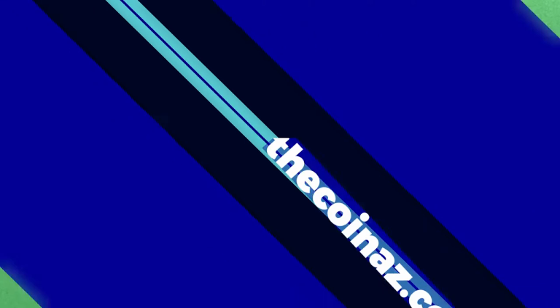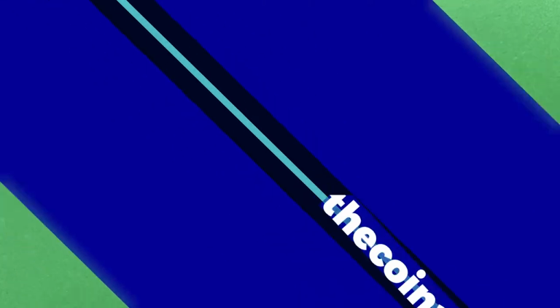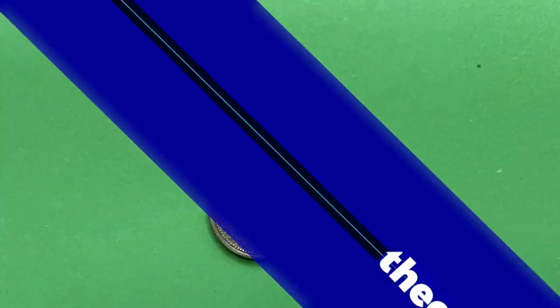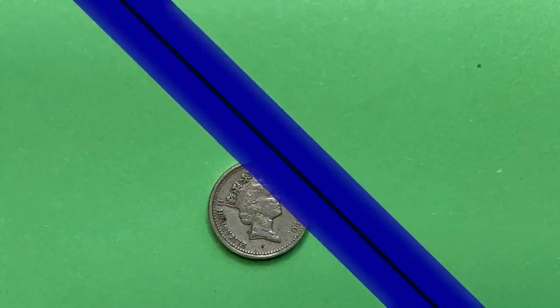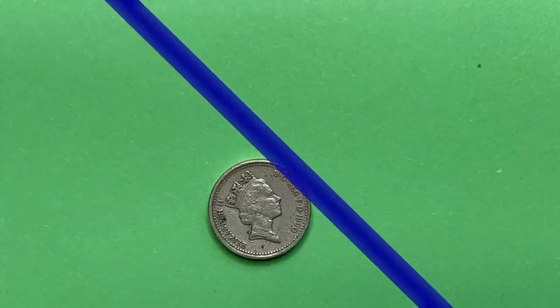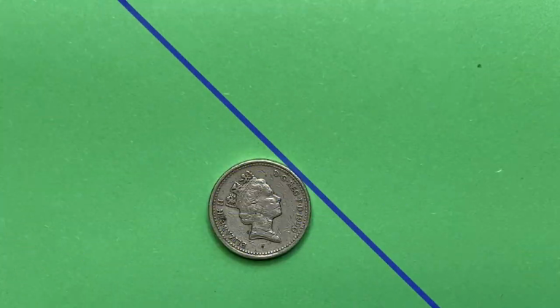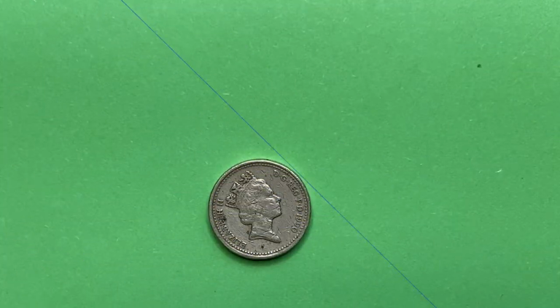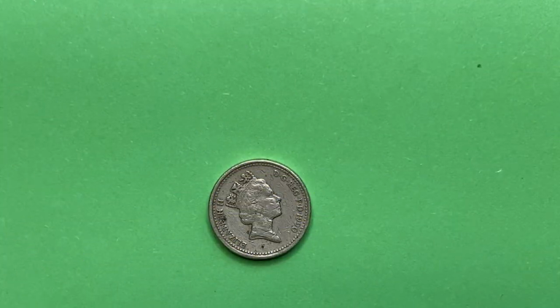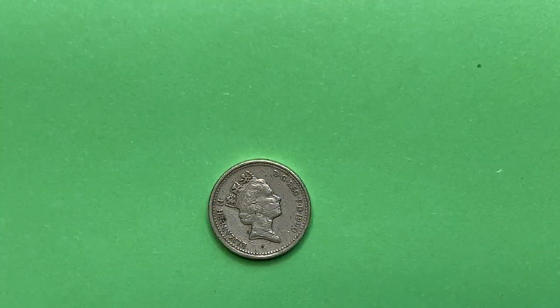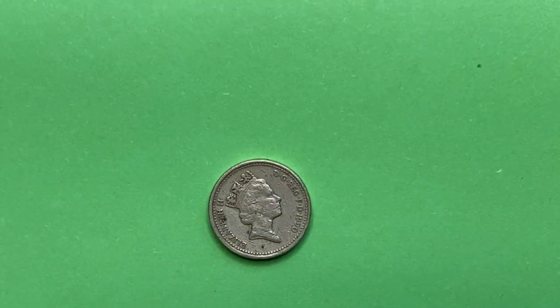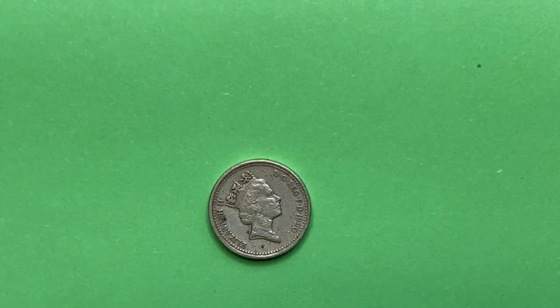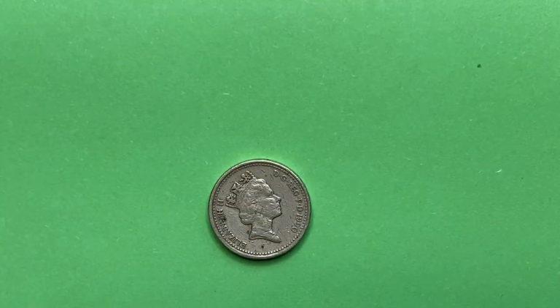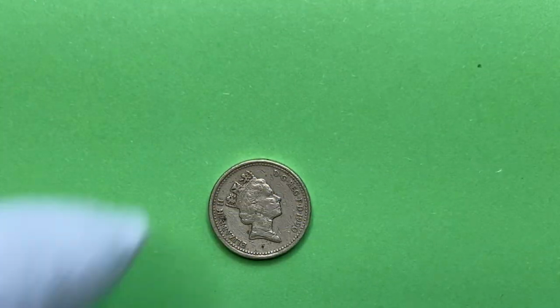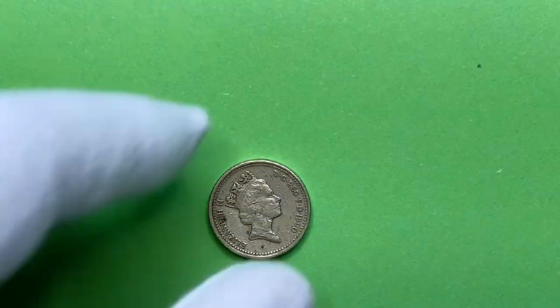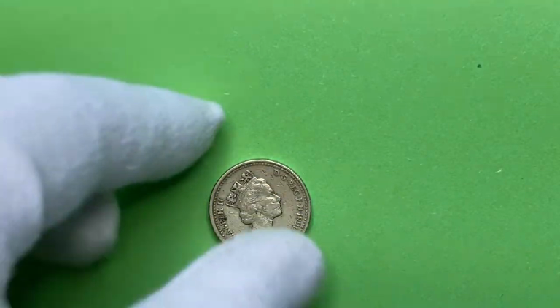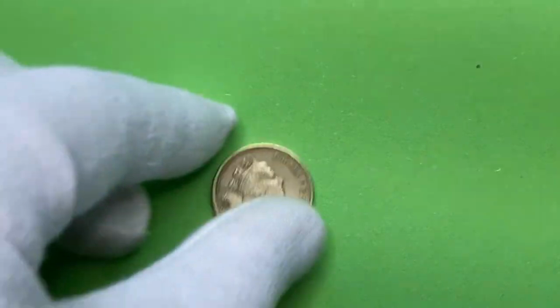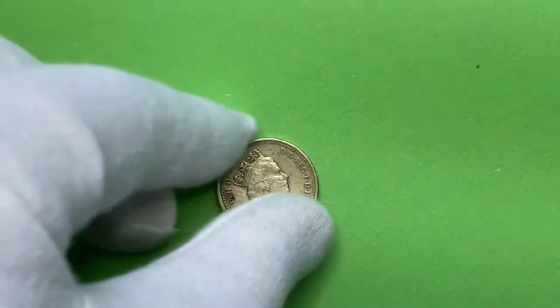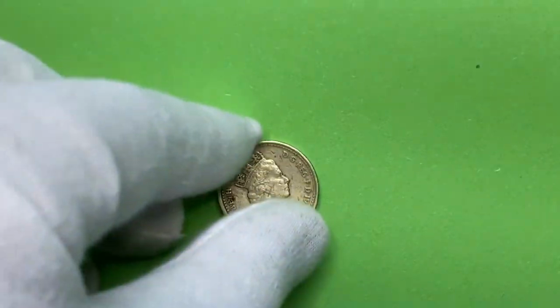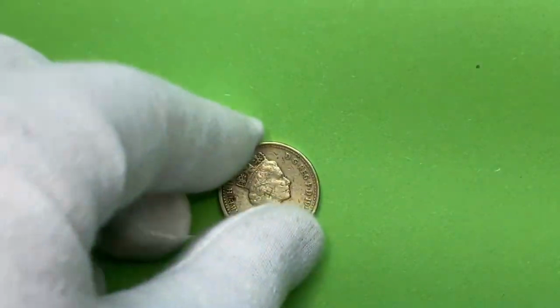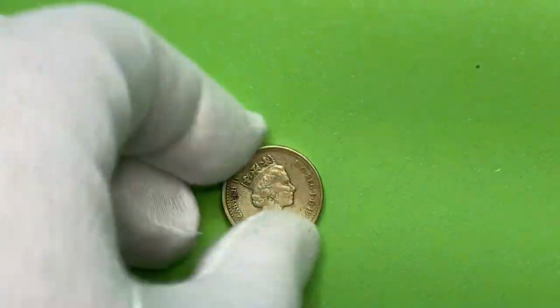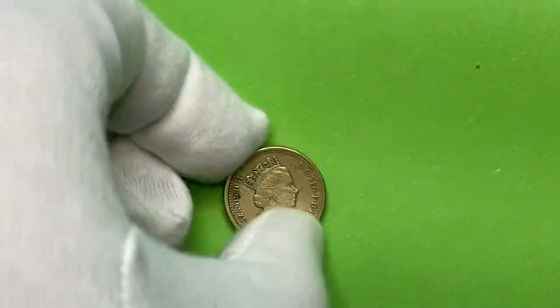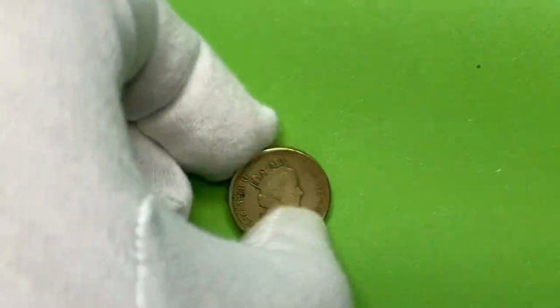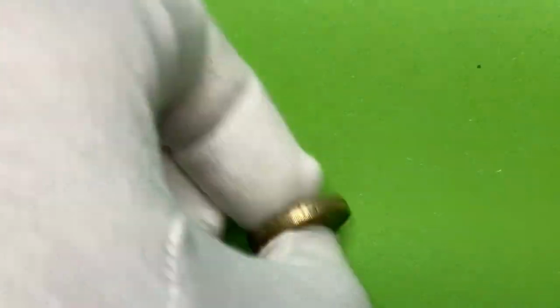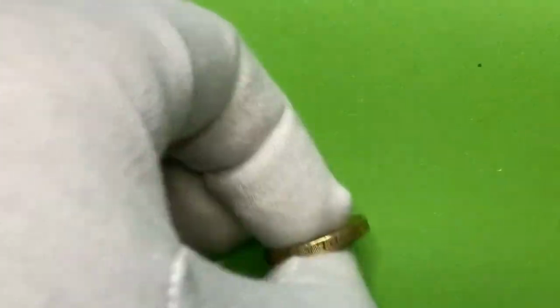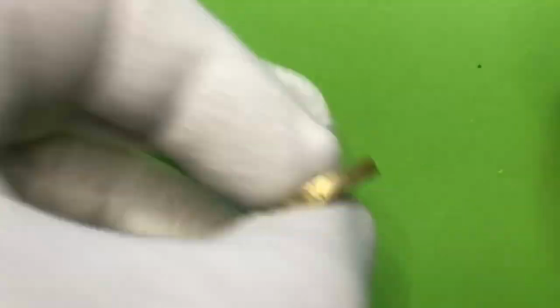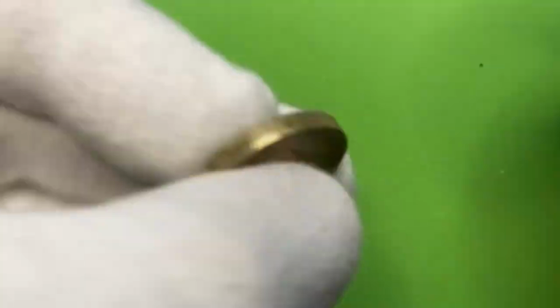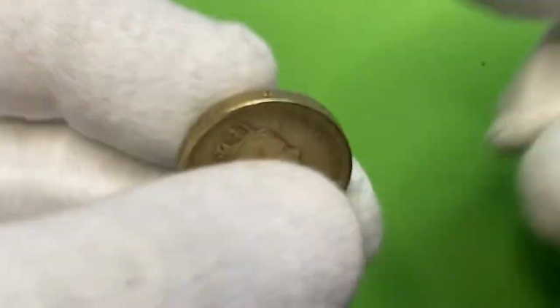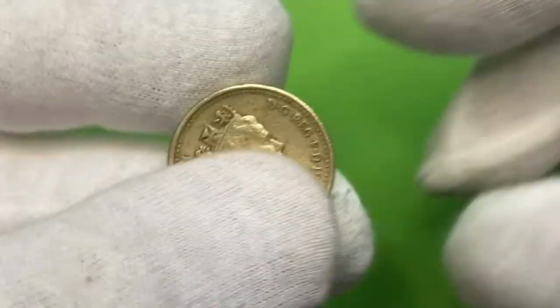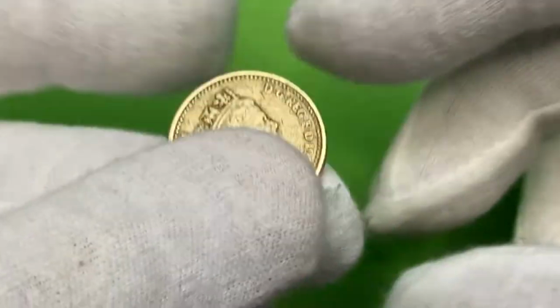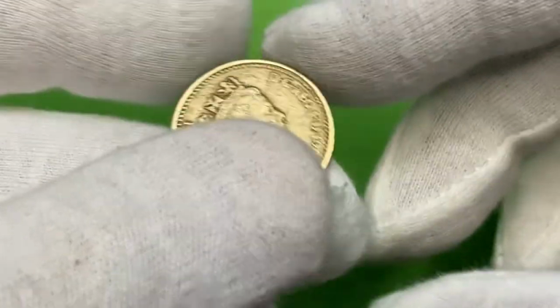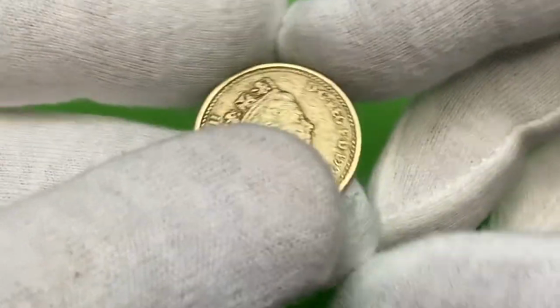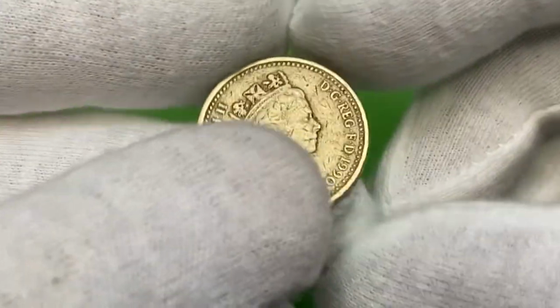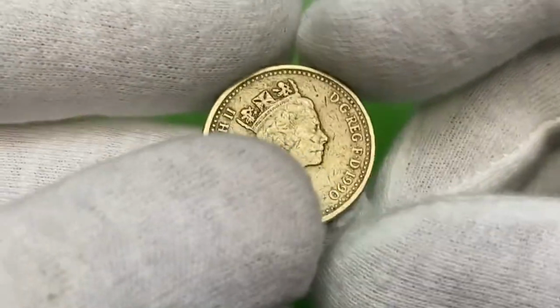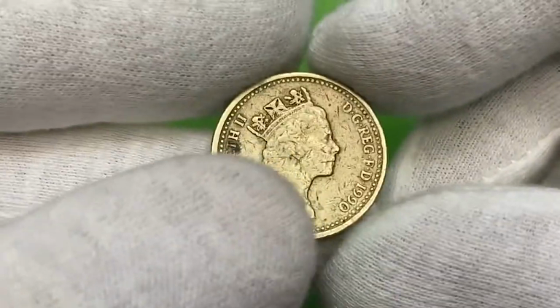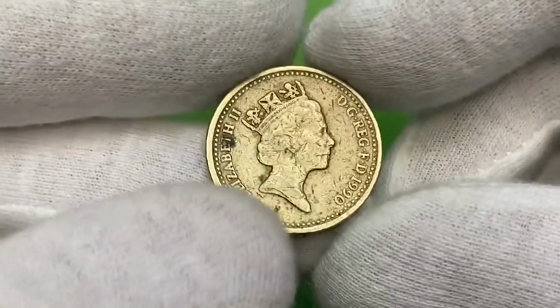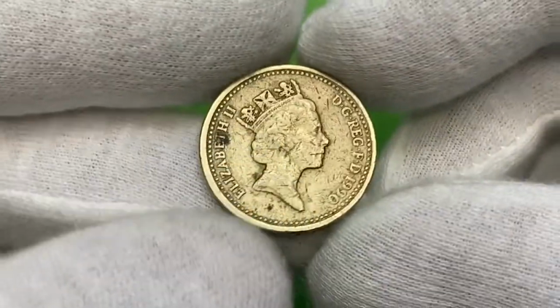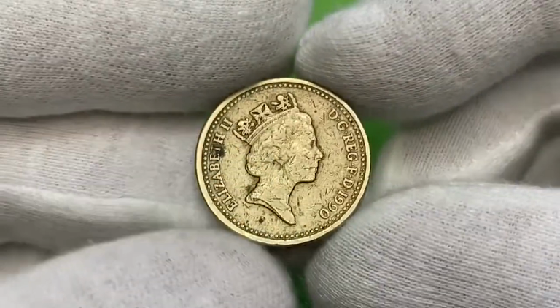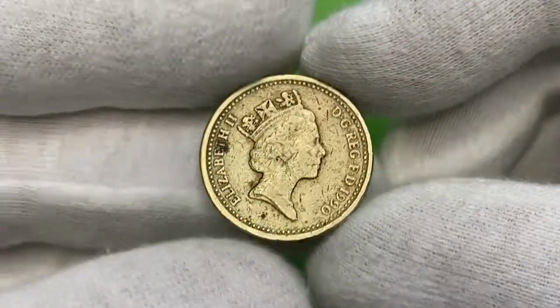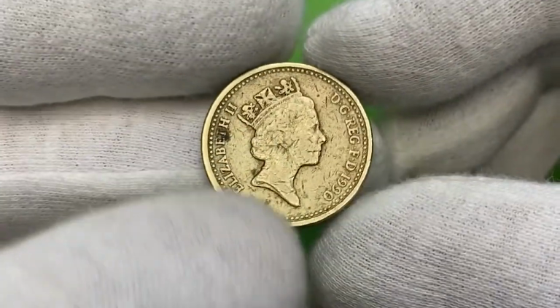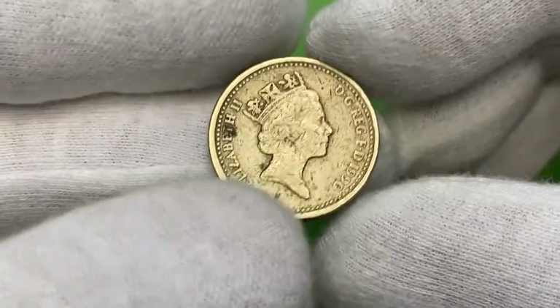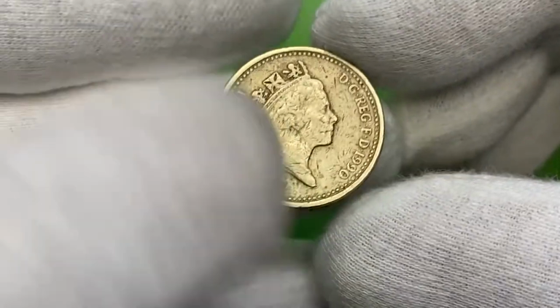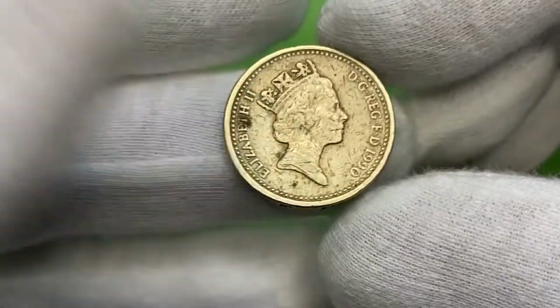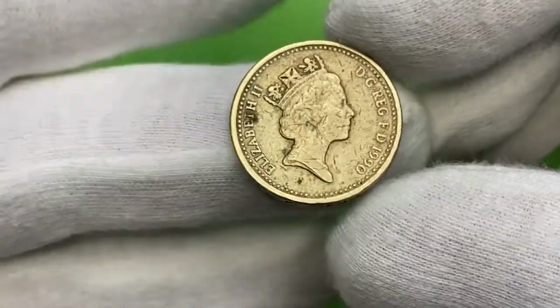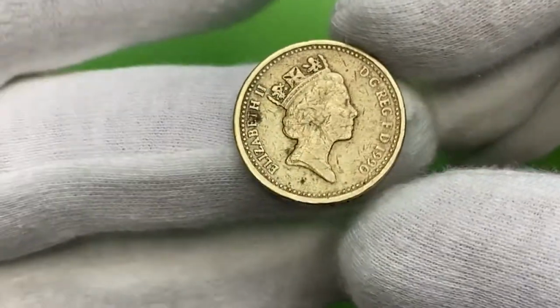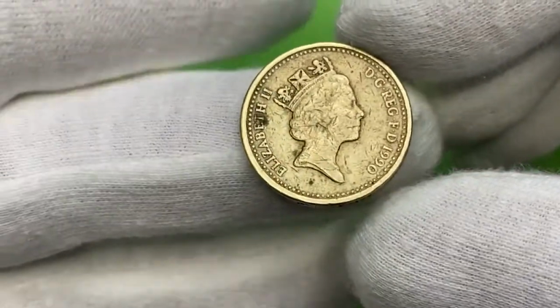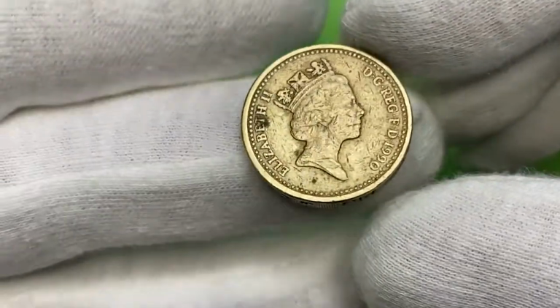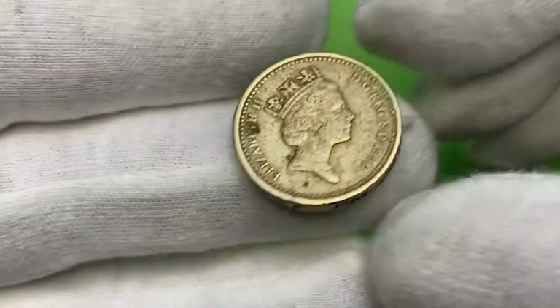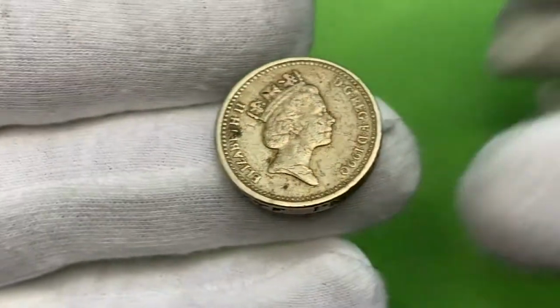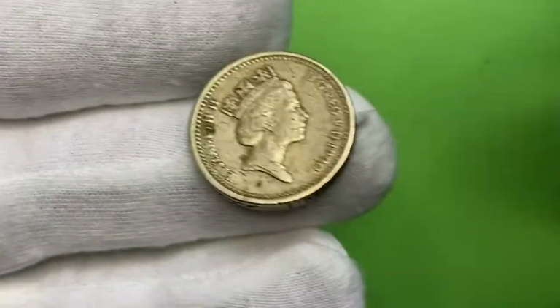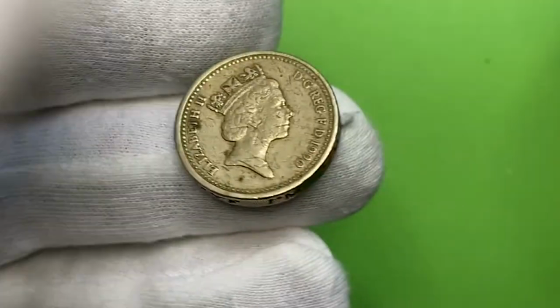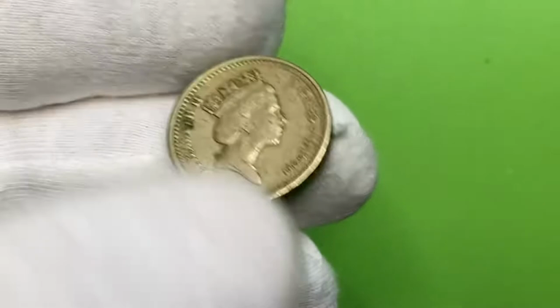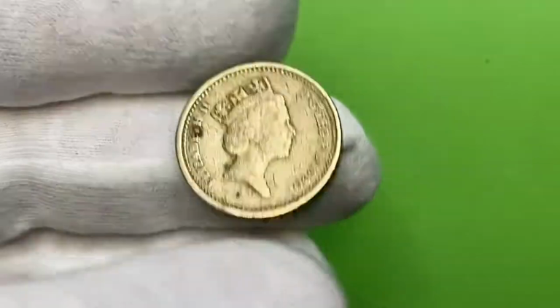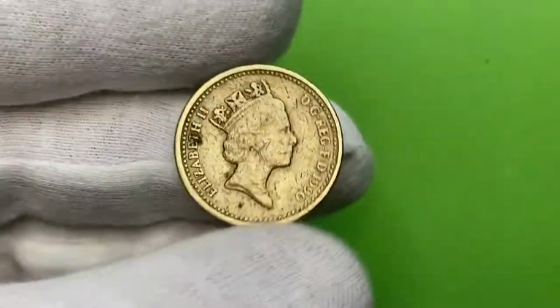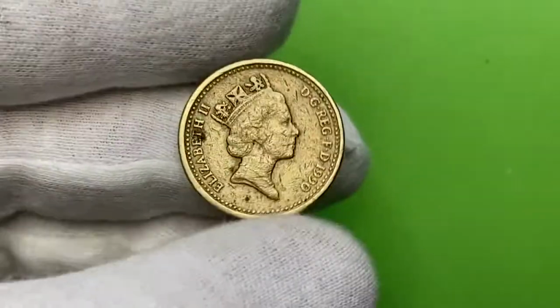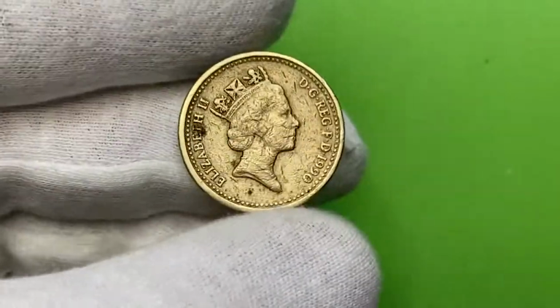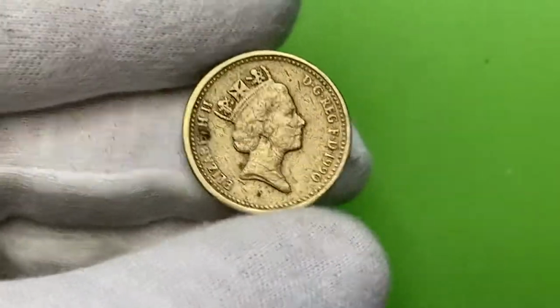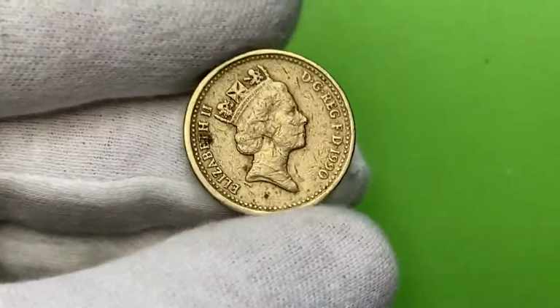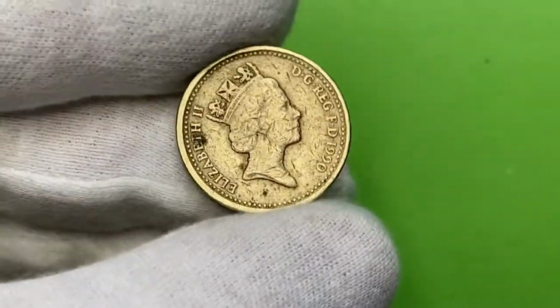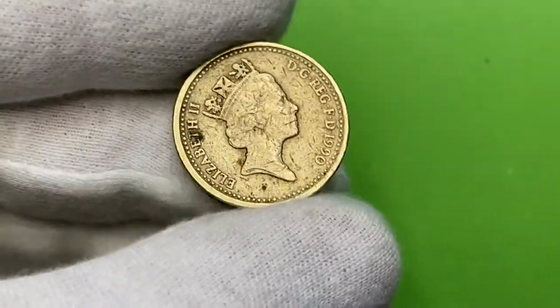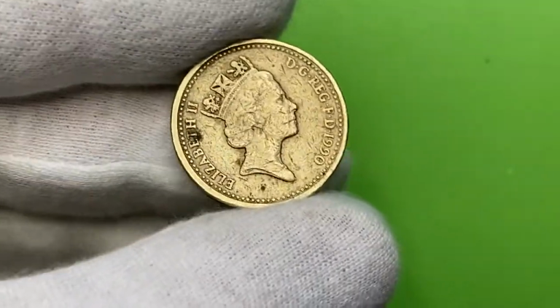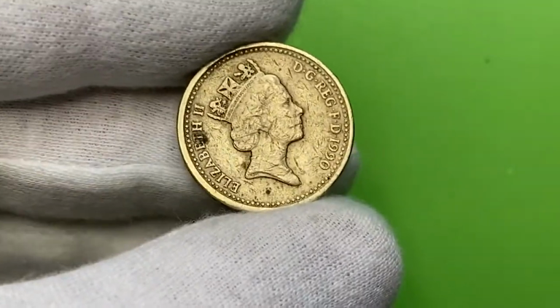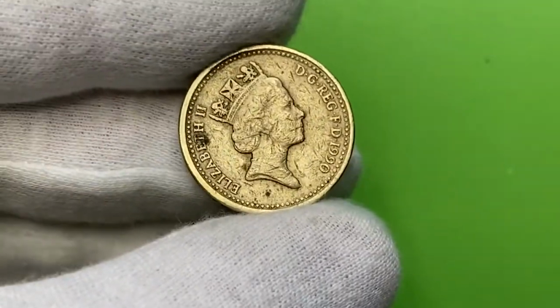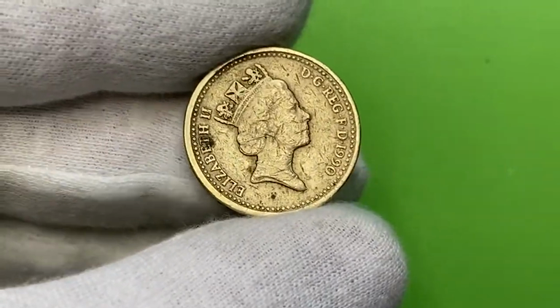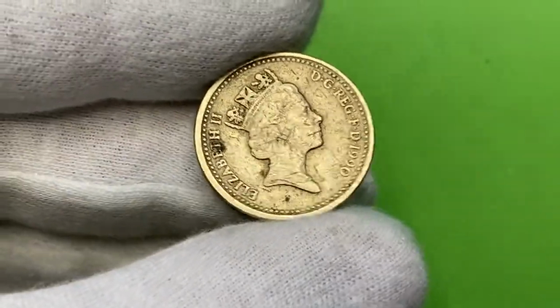Hello dear viewers. In this episode I'm going to talk about this 1991 pound issued by the Royal Mint of Great Britain.